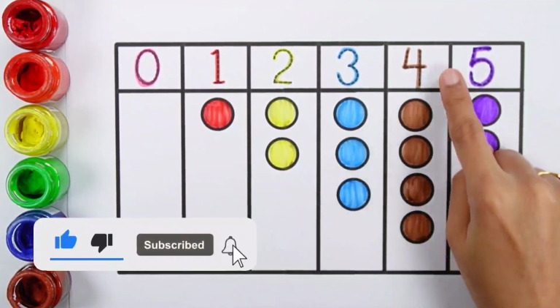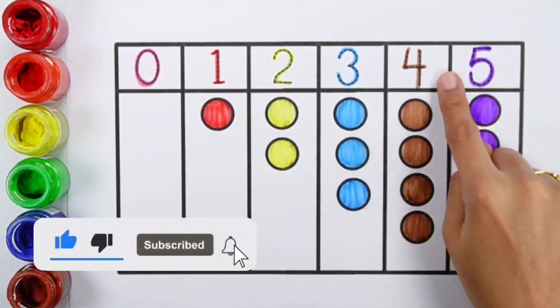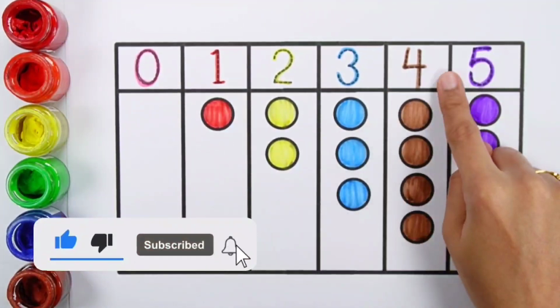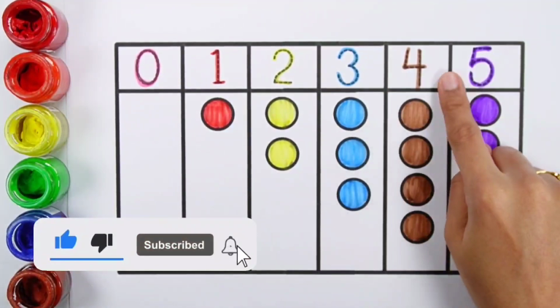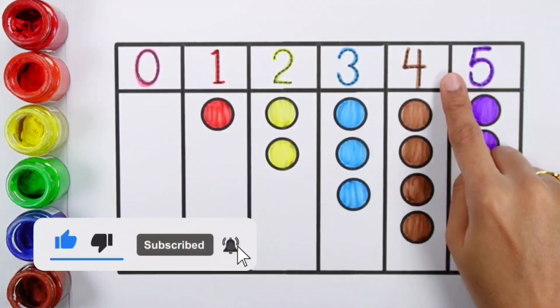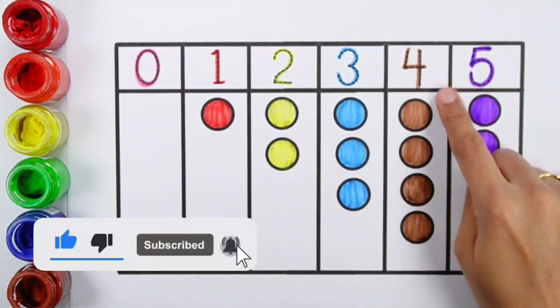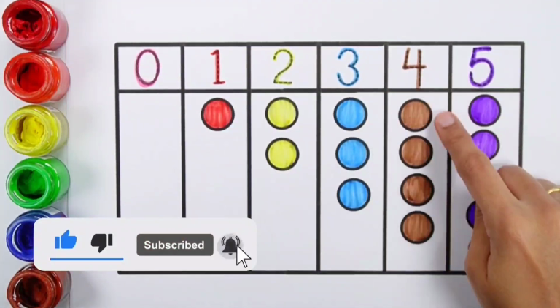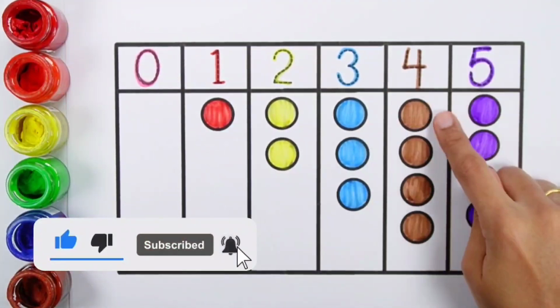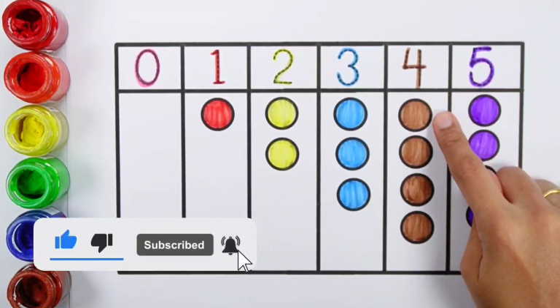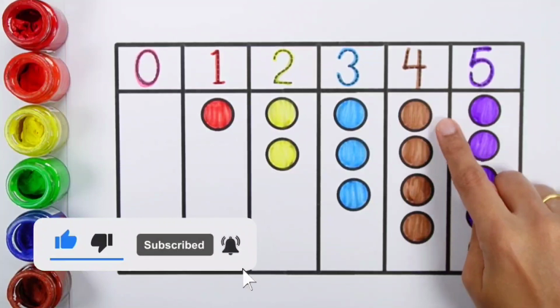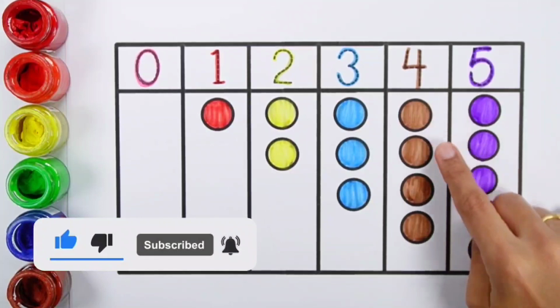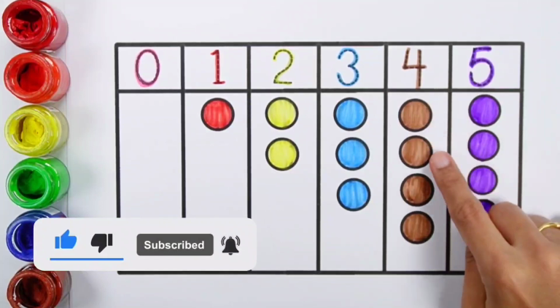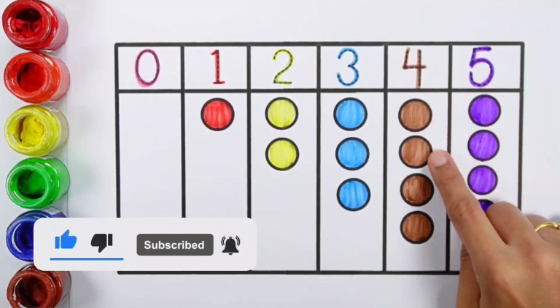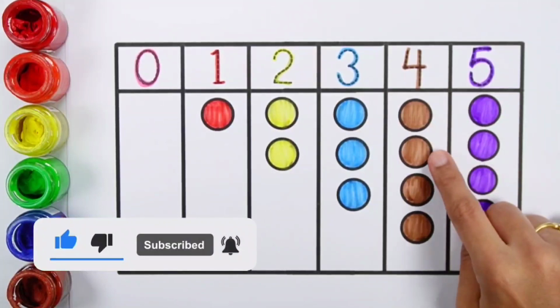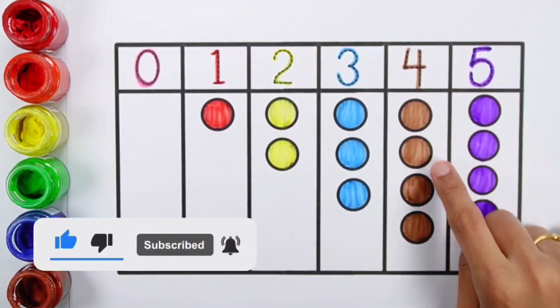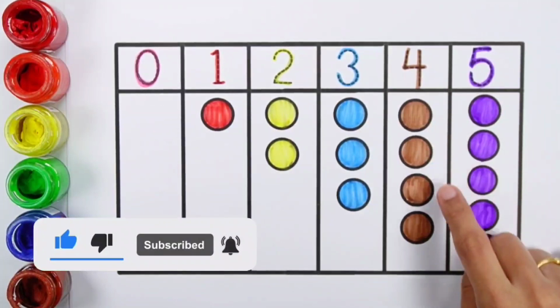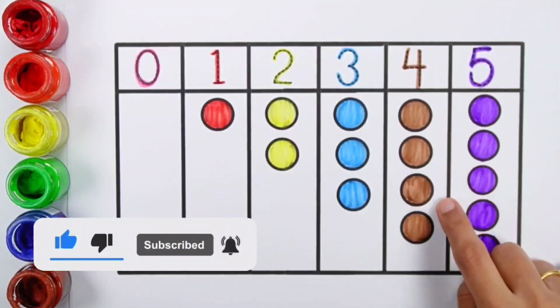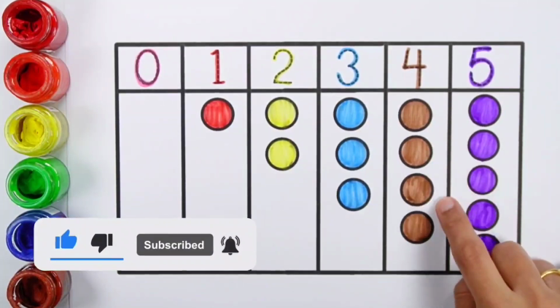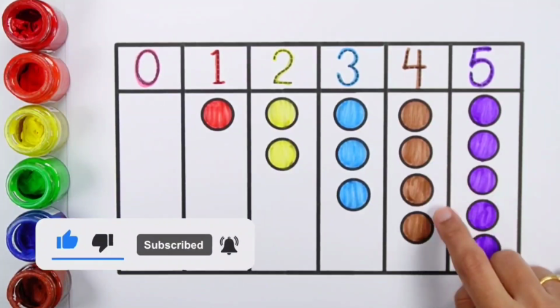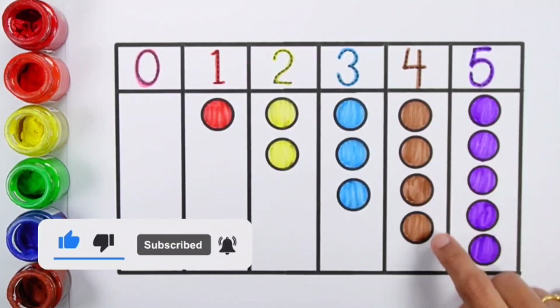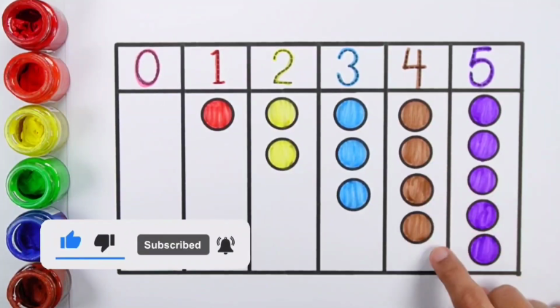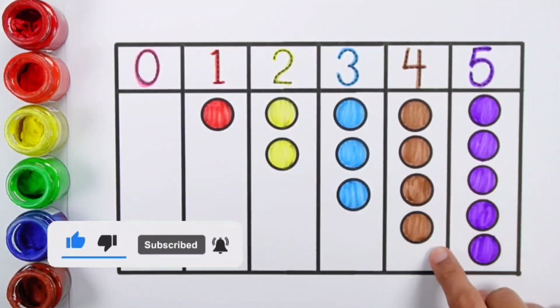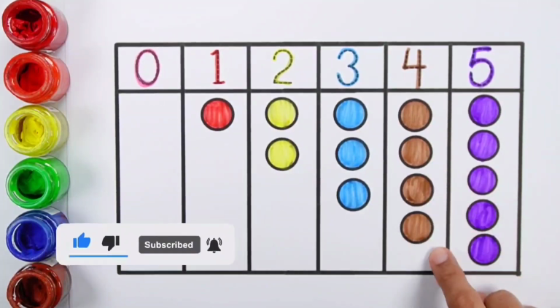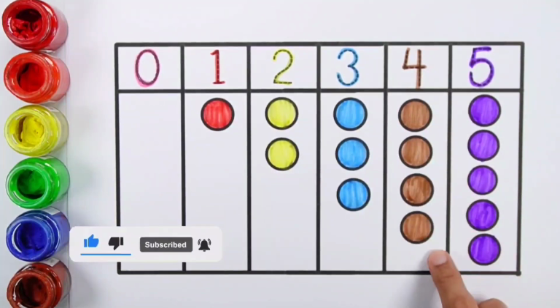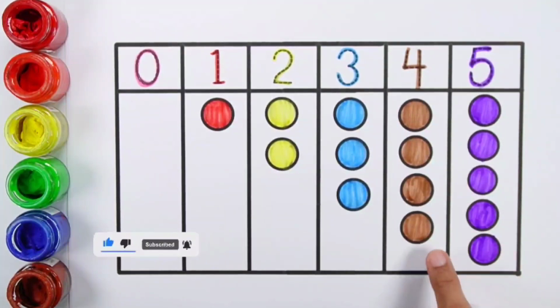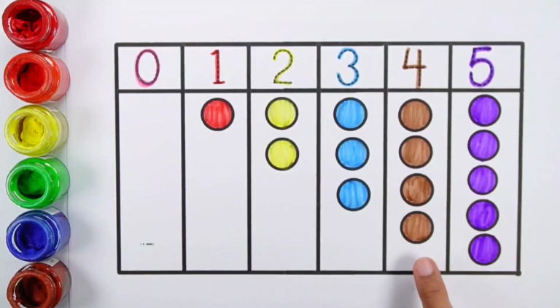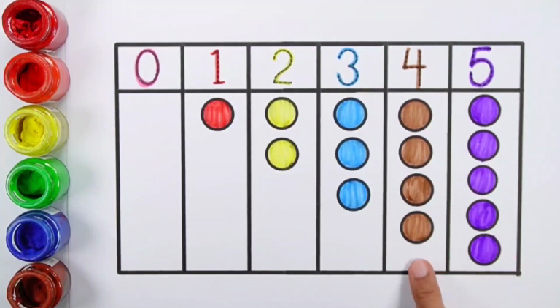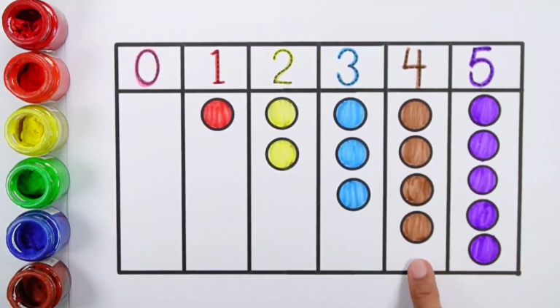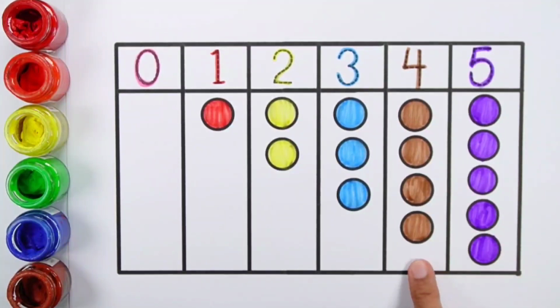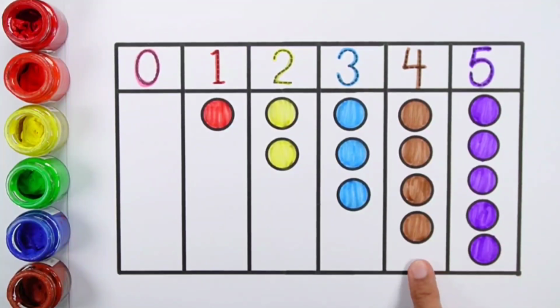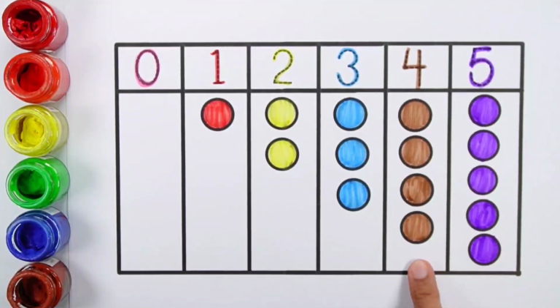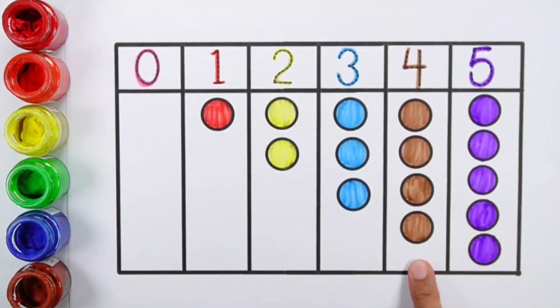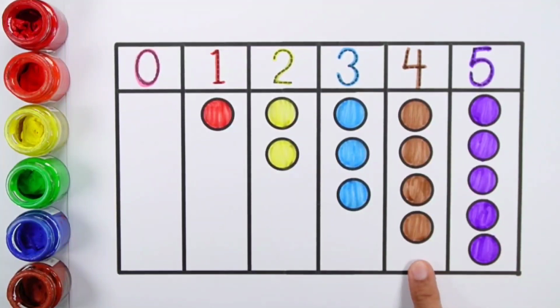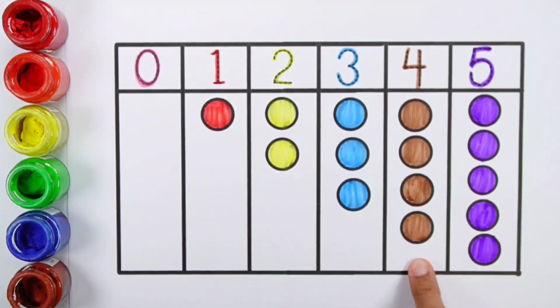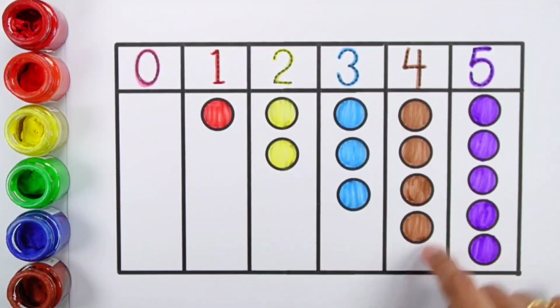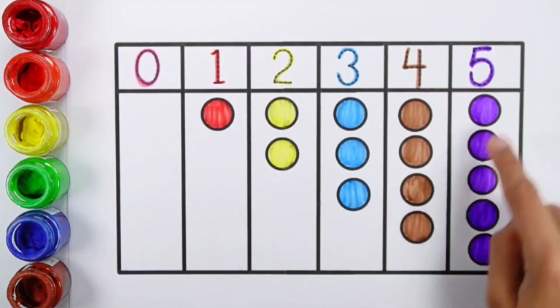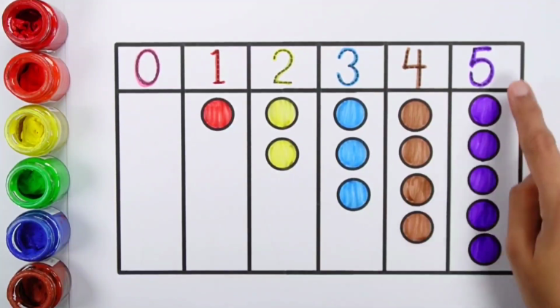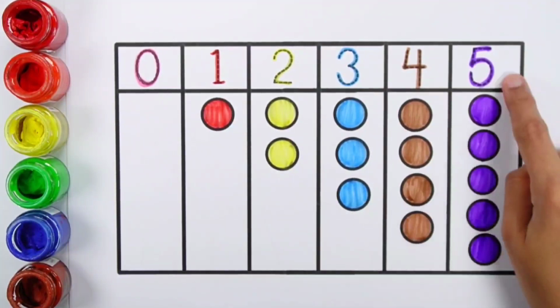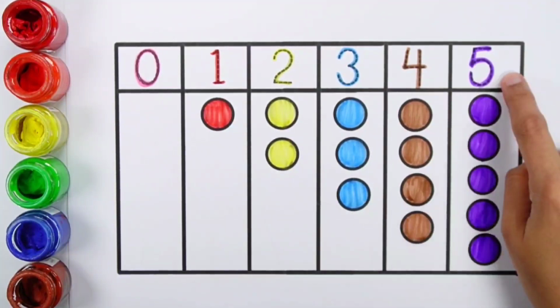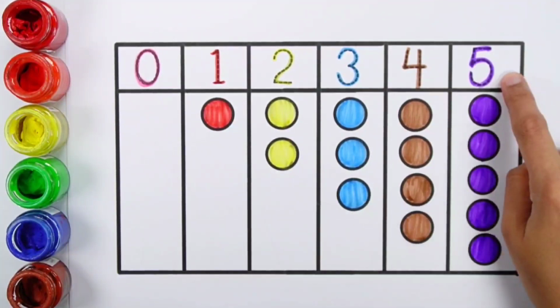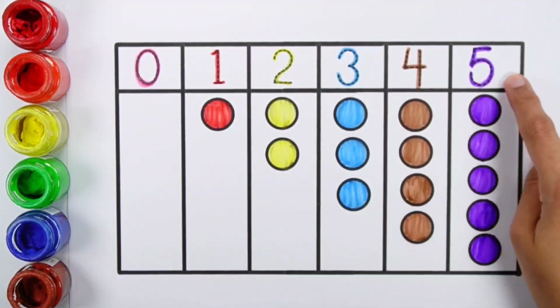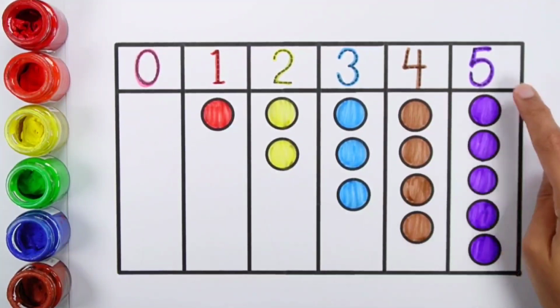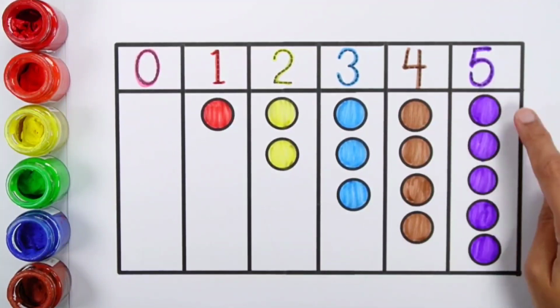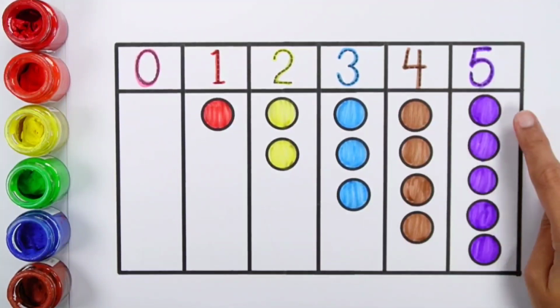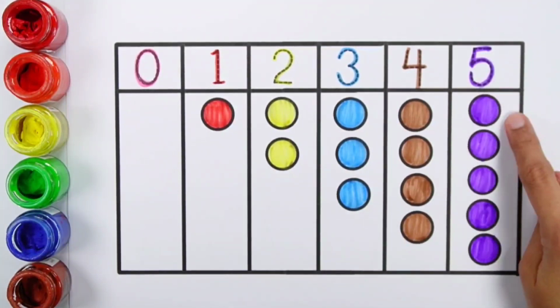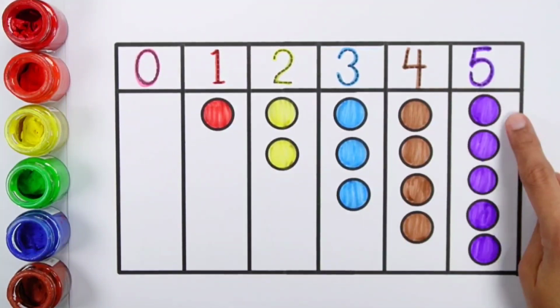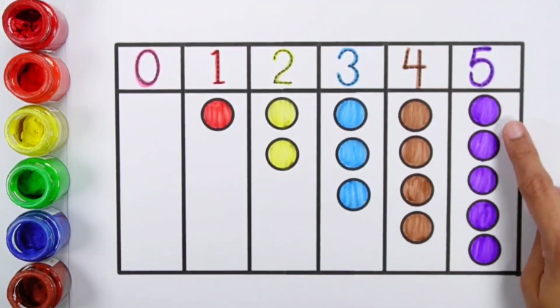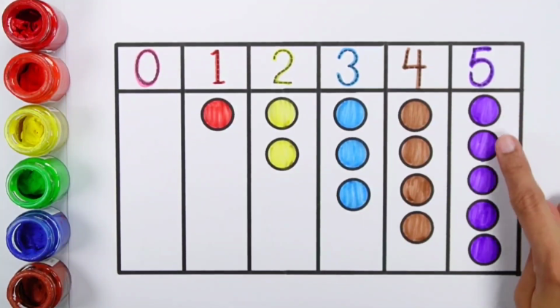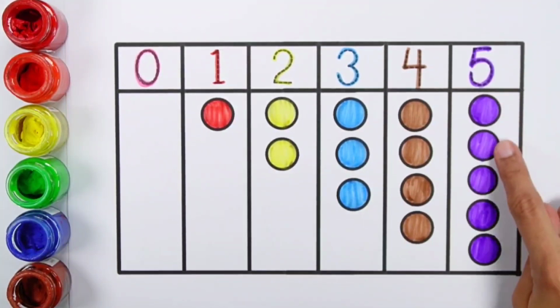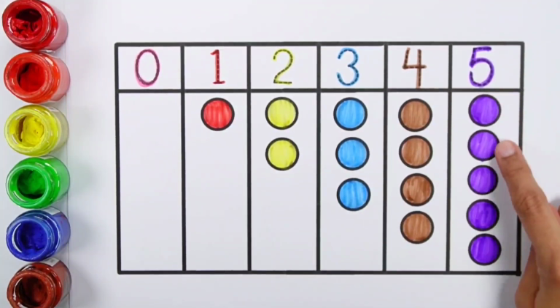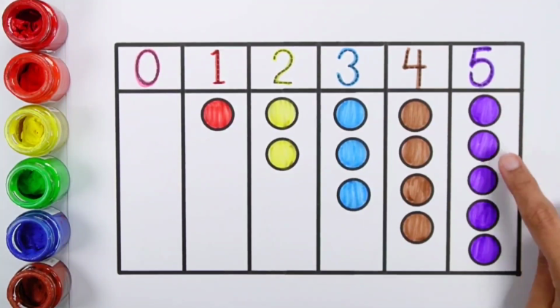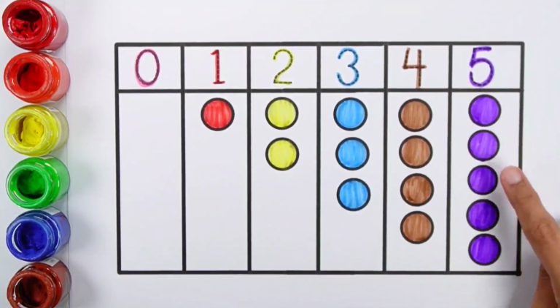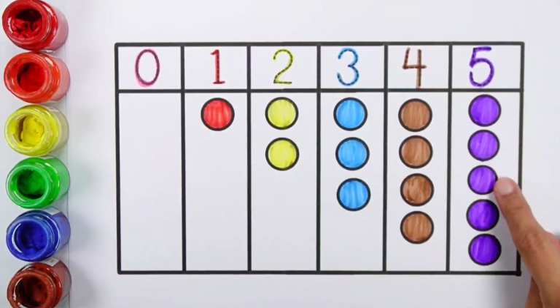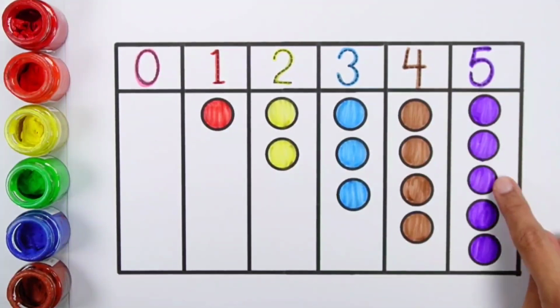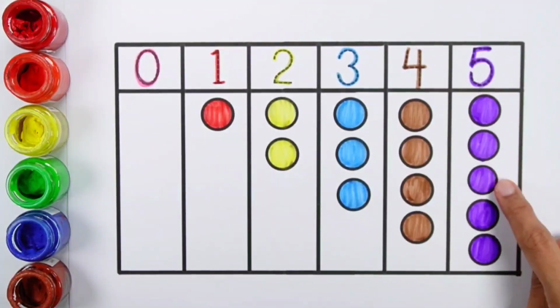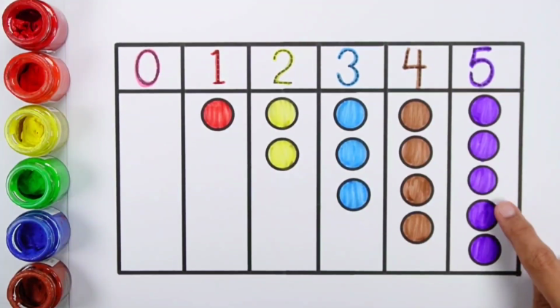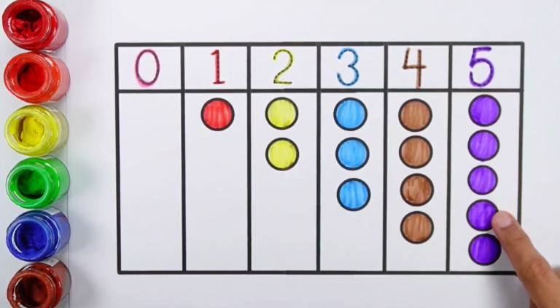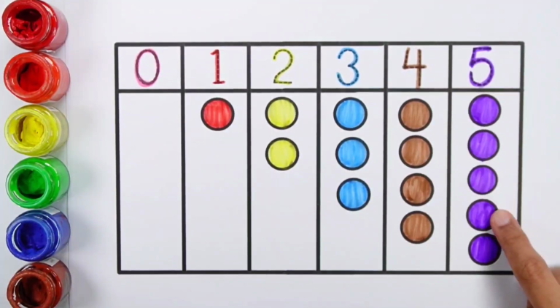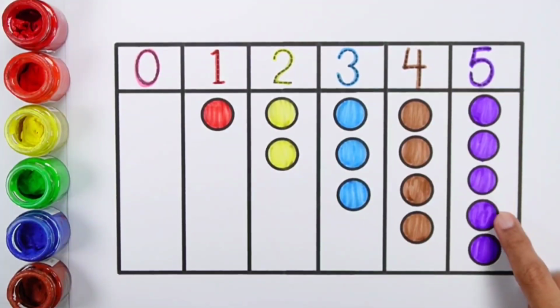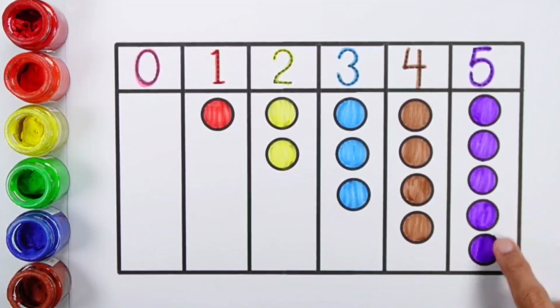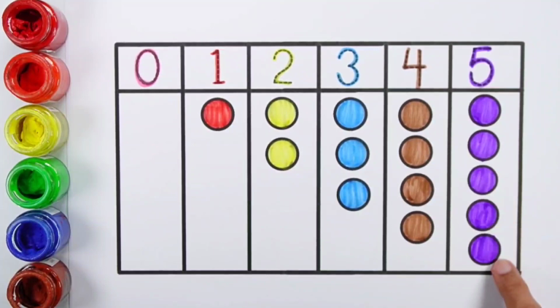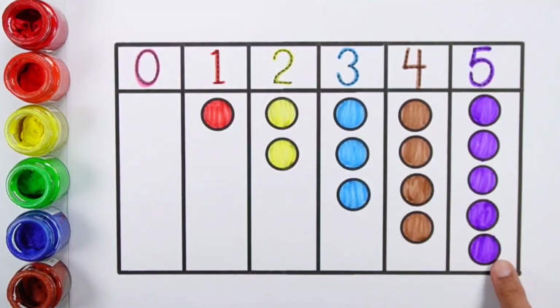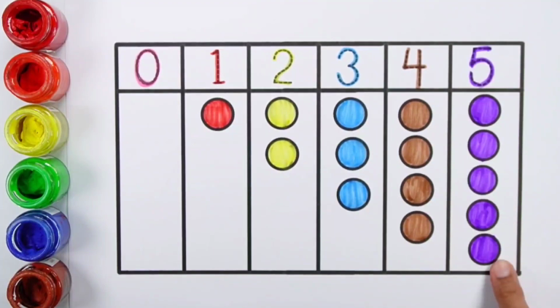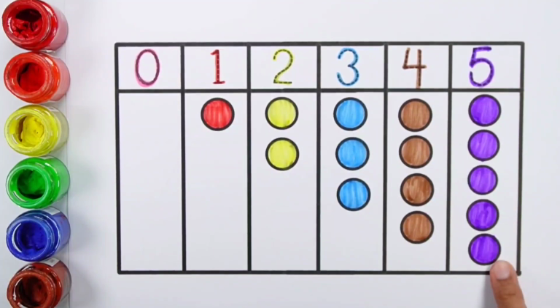4, 1, 2, 3, 4, 4 balls. 5, 1, 2, 3, 4, 5, 5 balls.